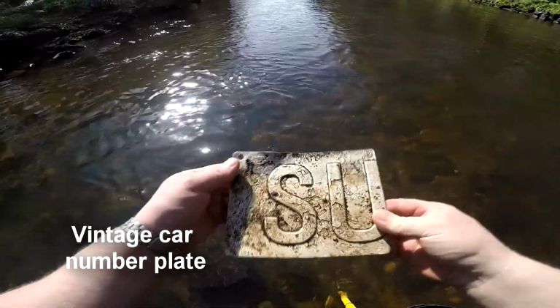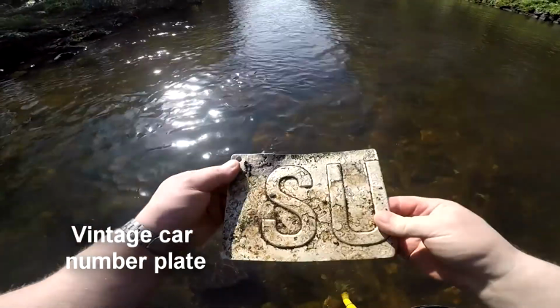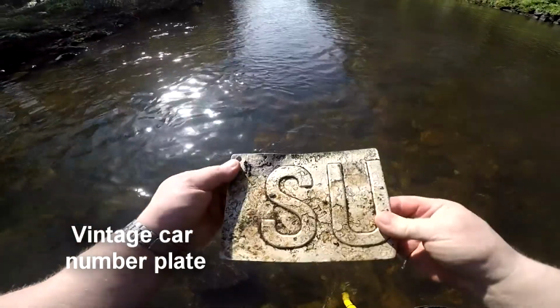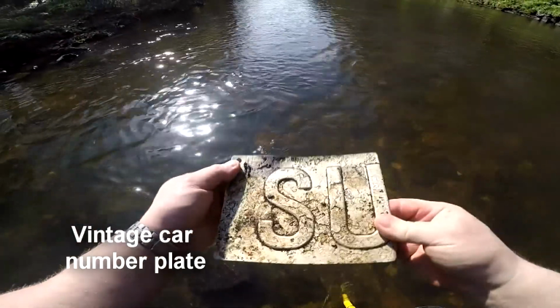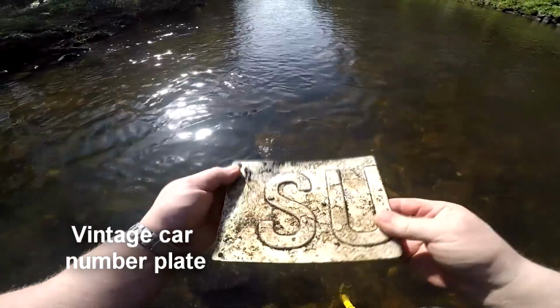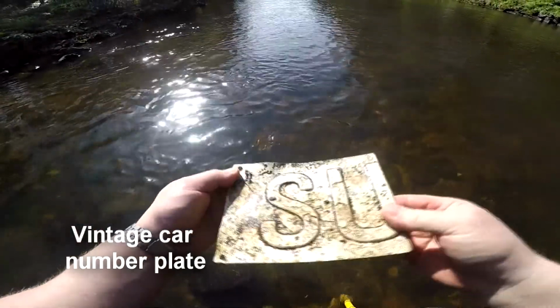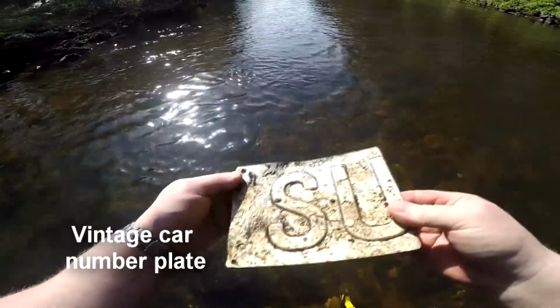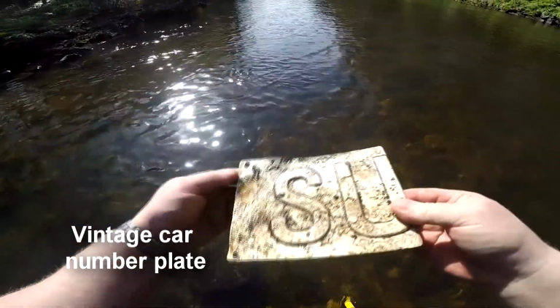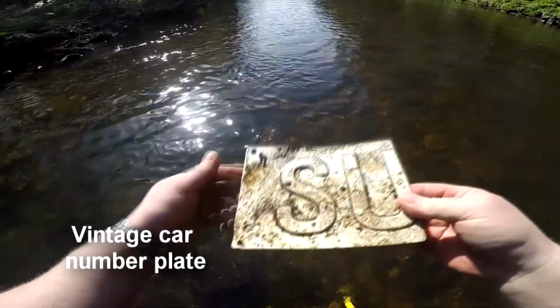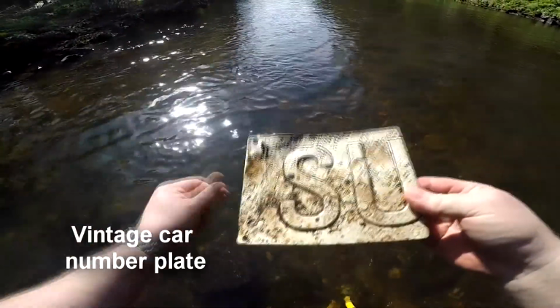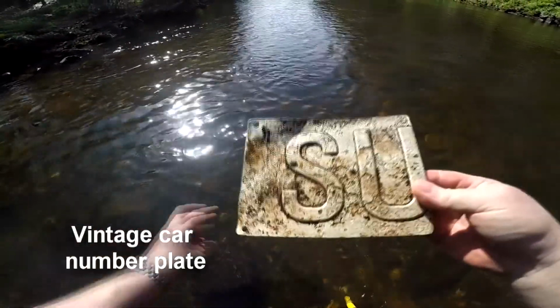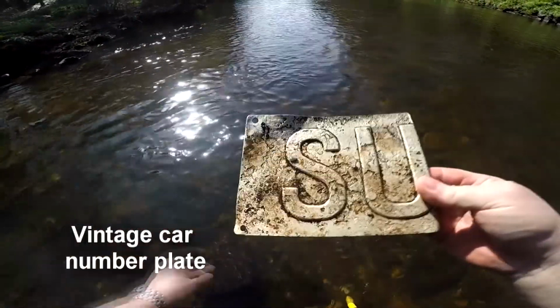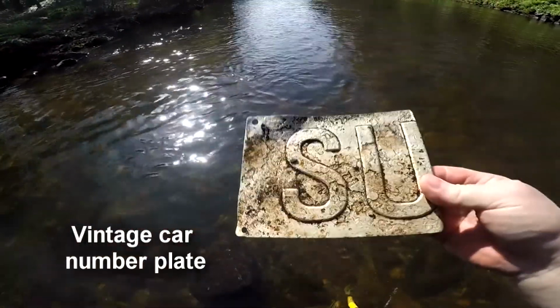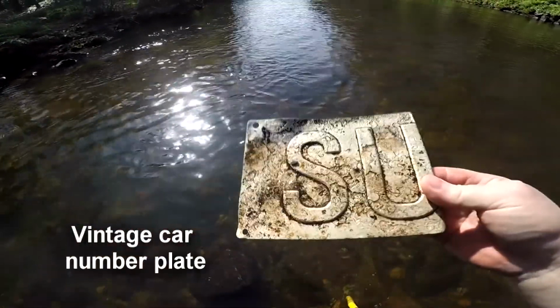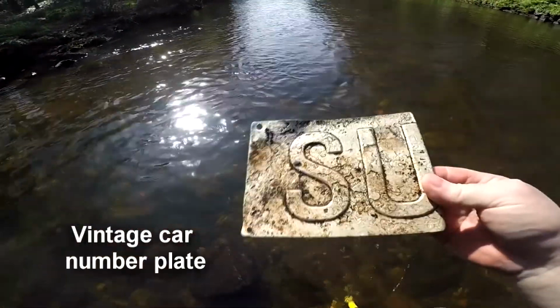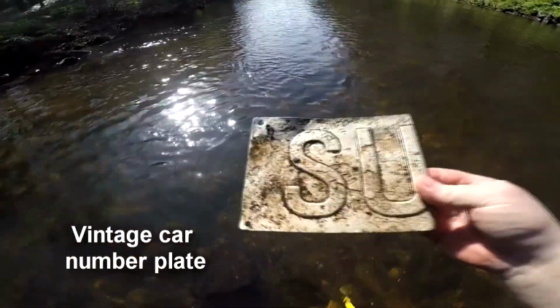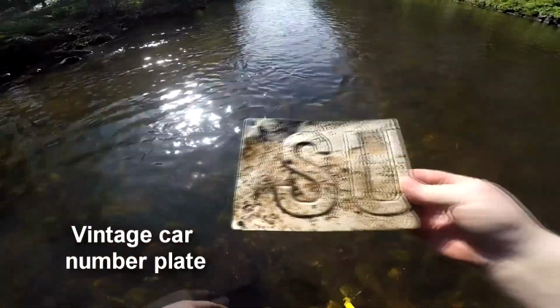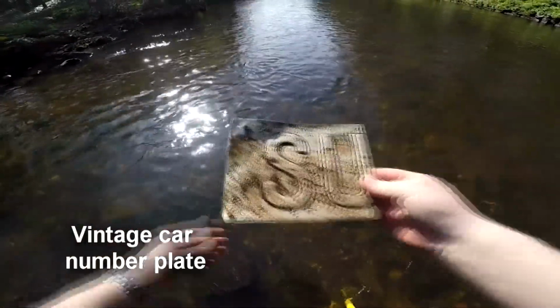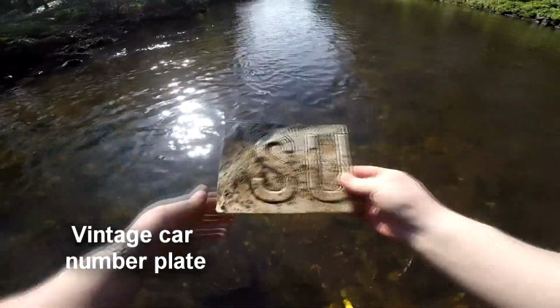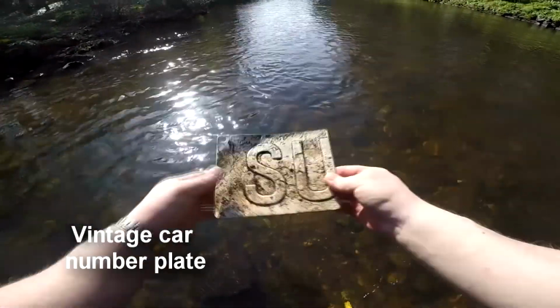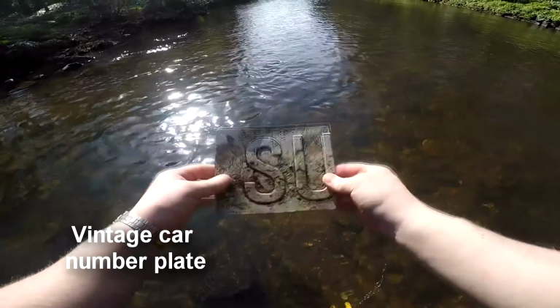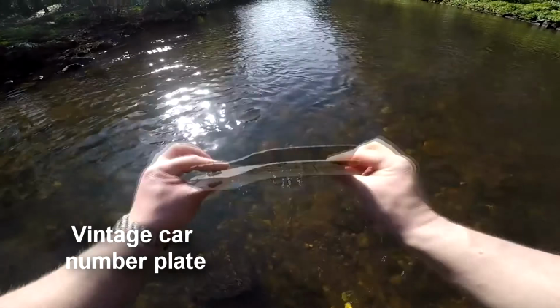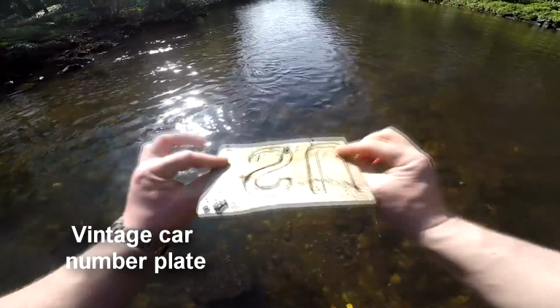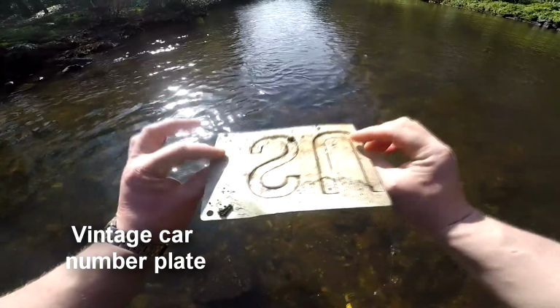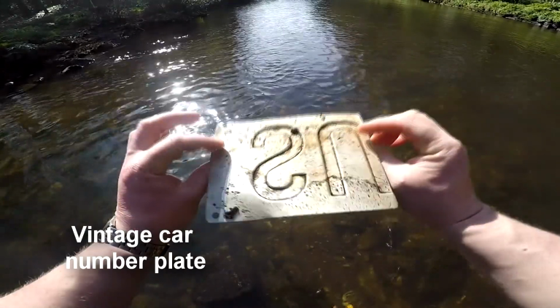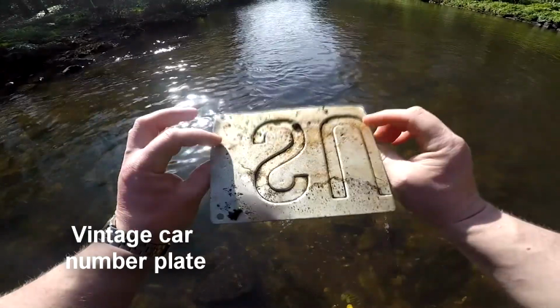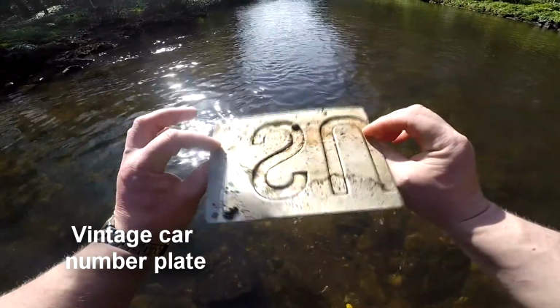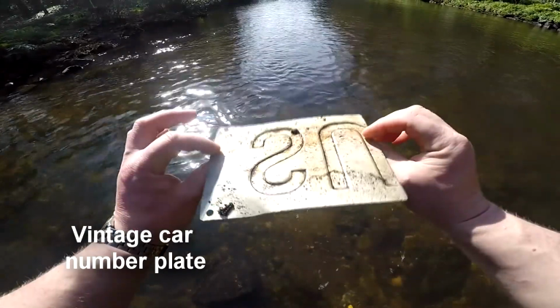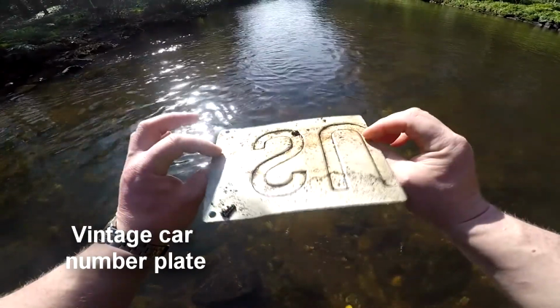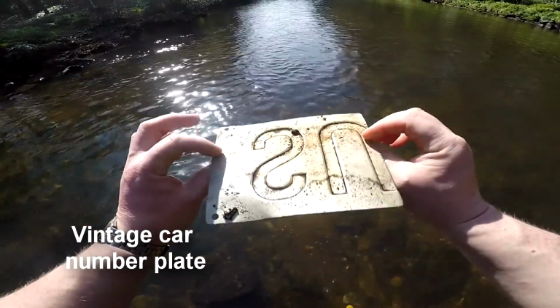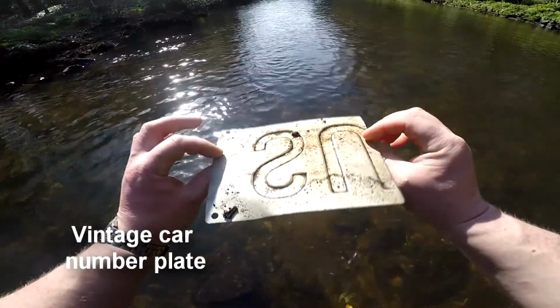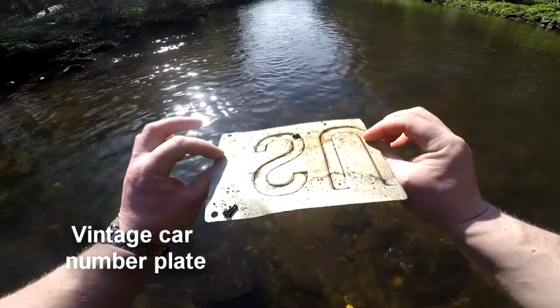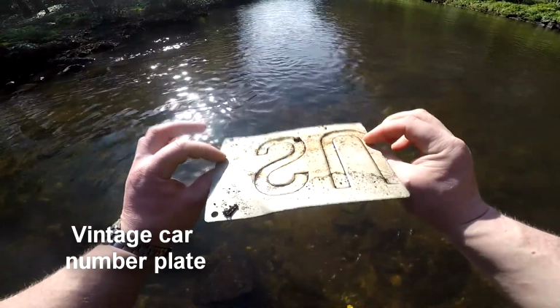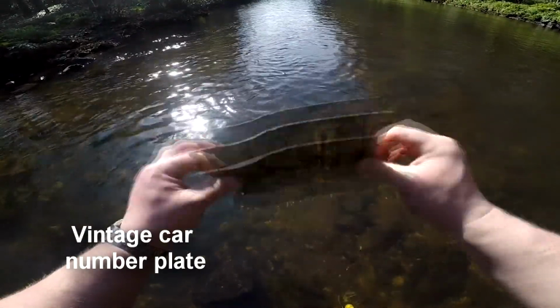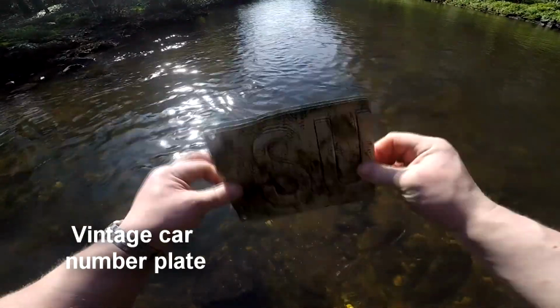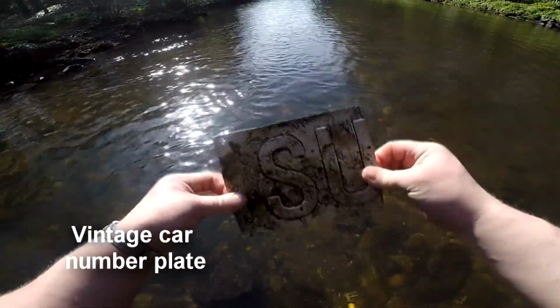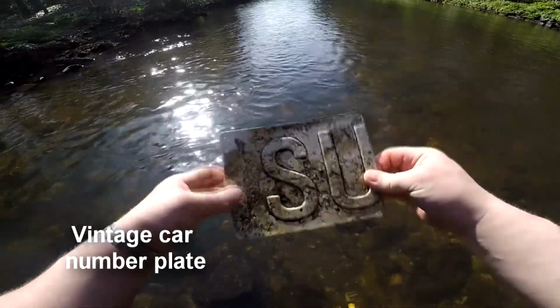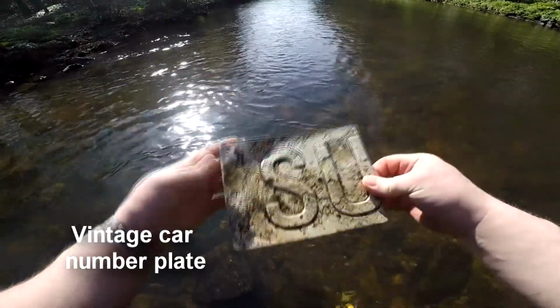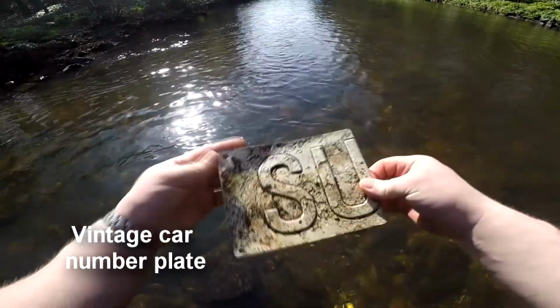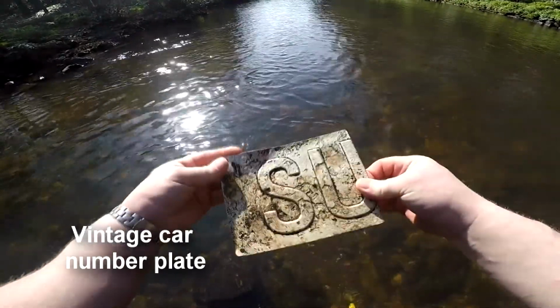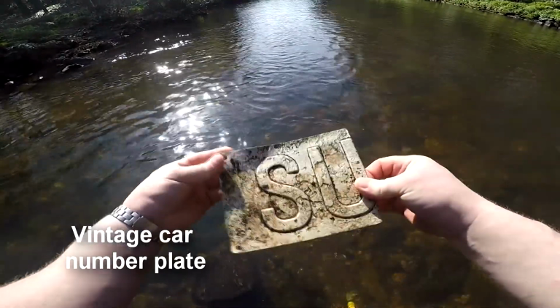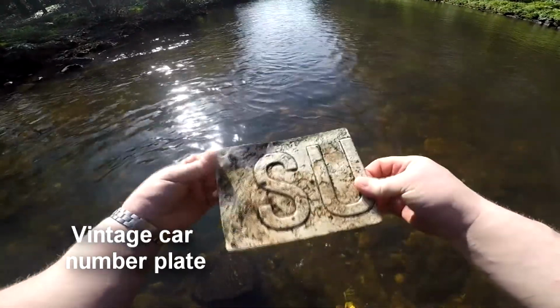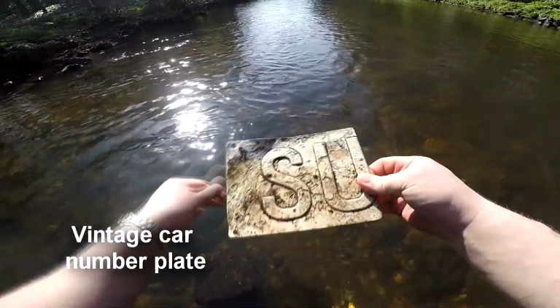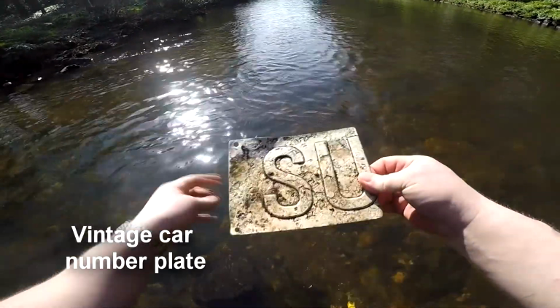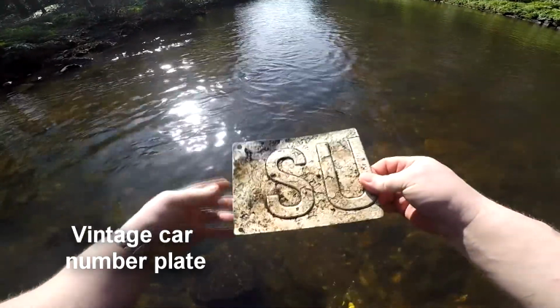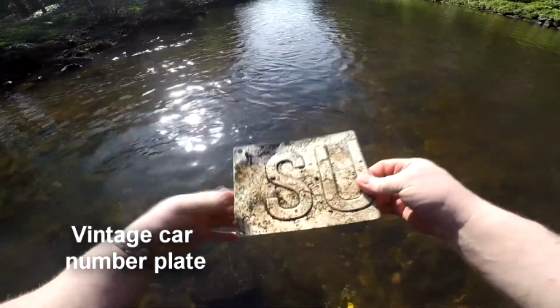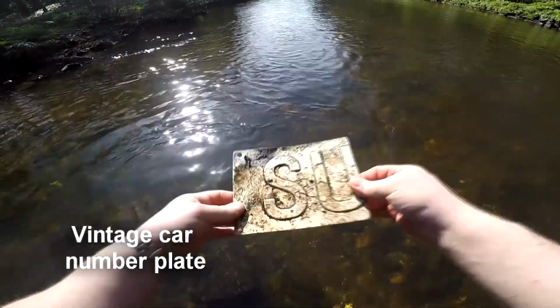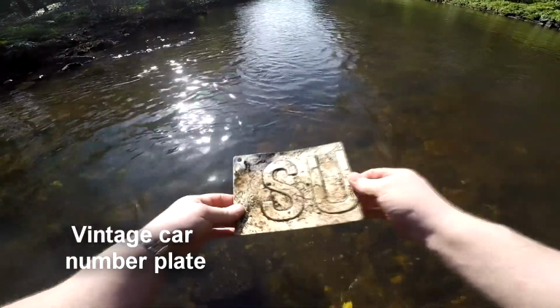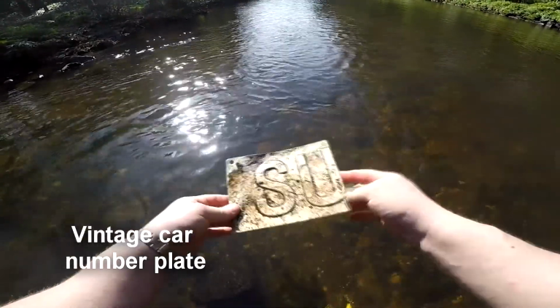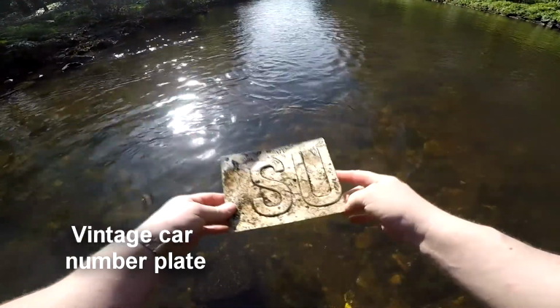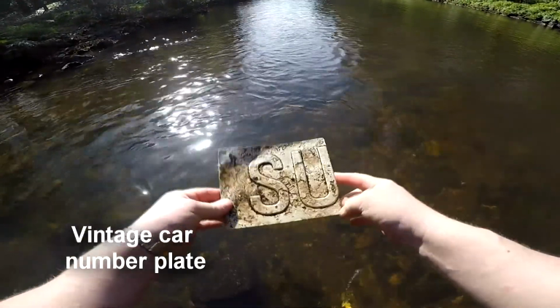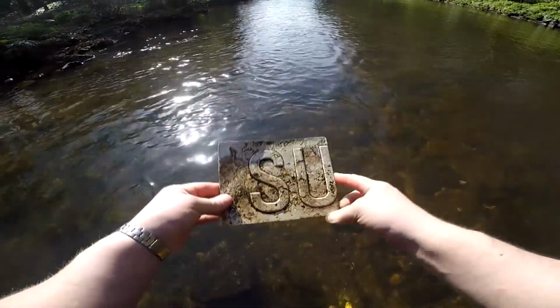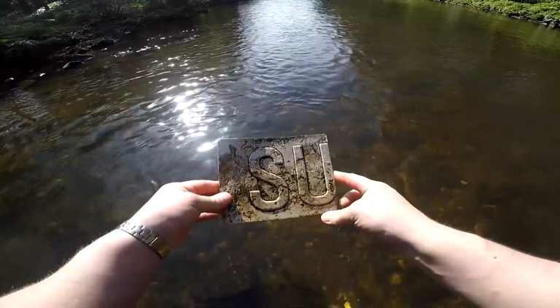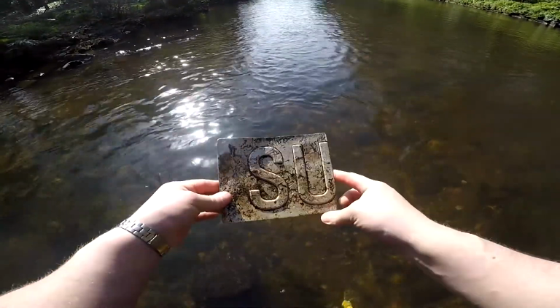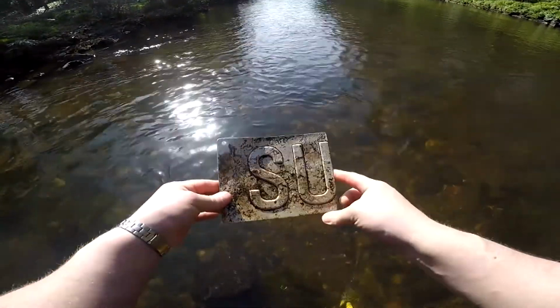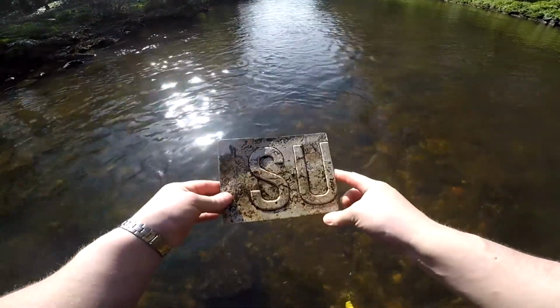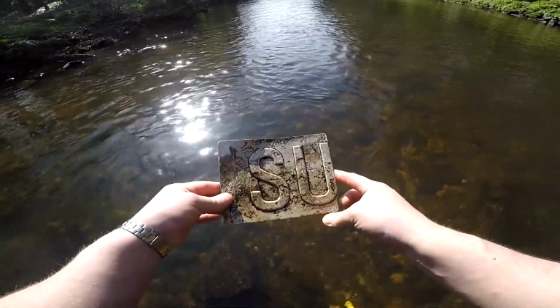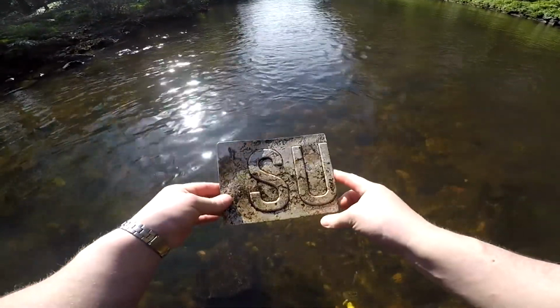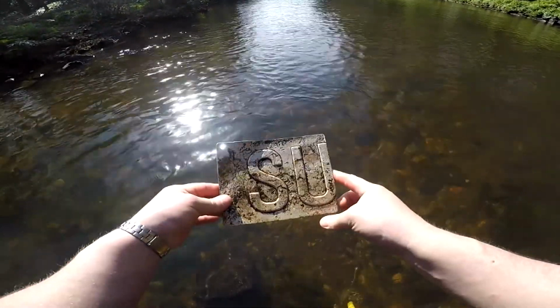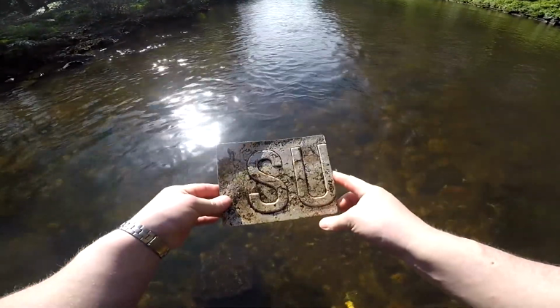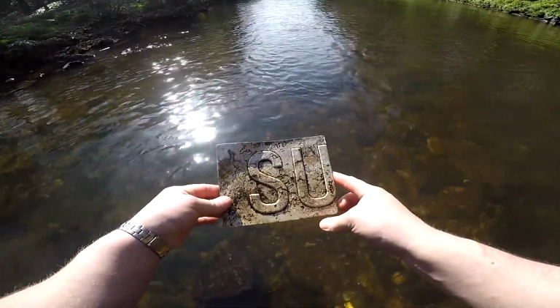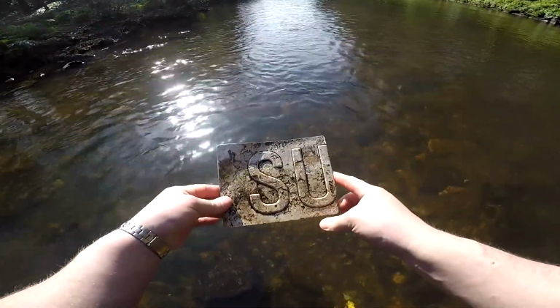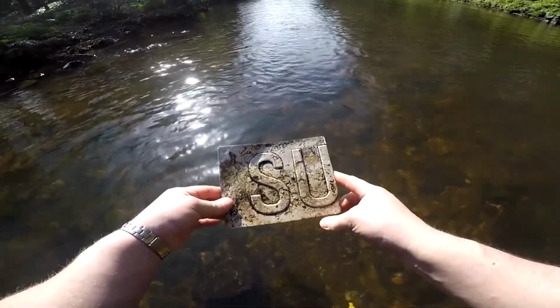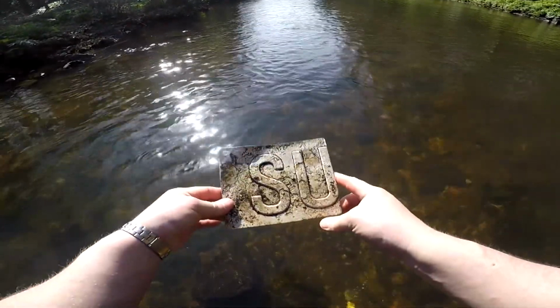The next item I've just pulled out is an aluminium kind of sign with the letters S and U.